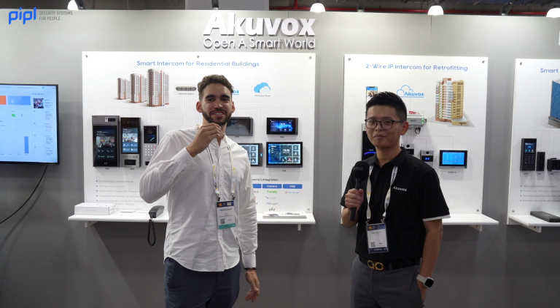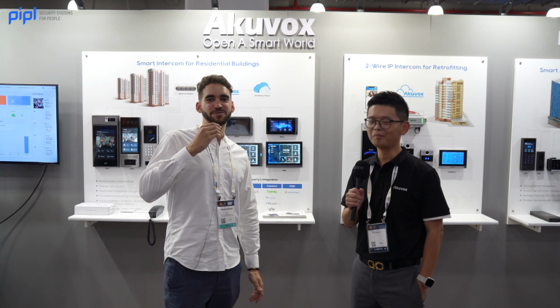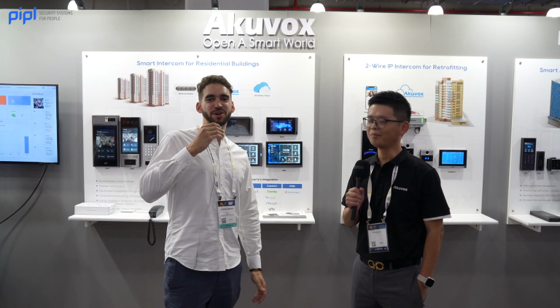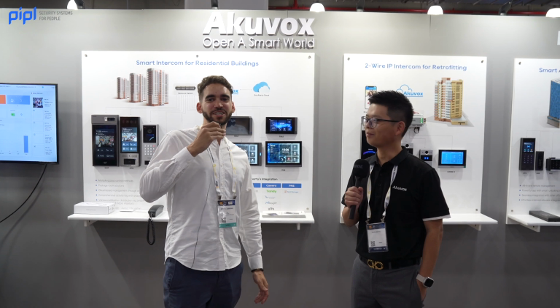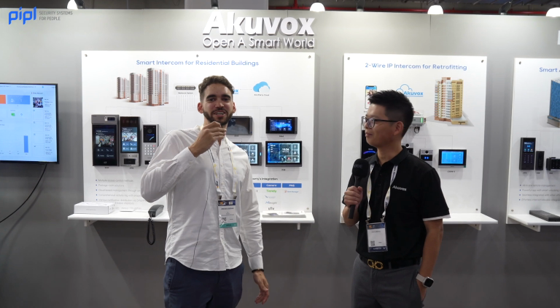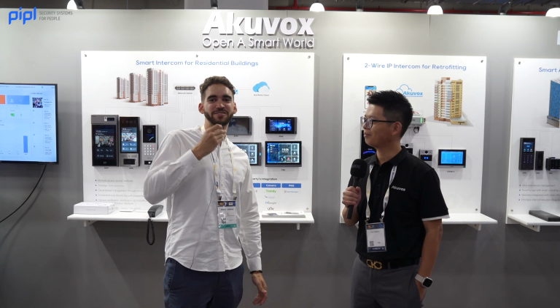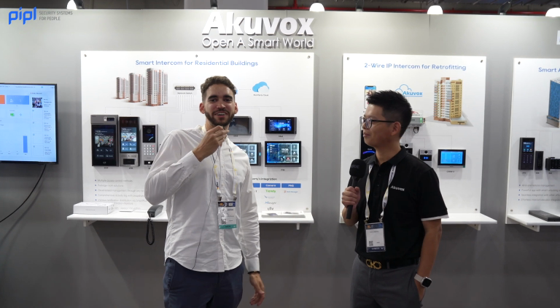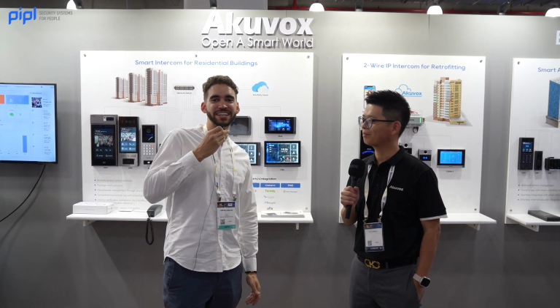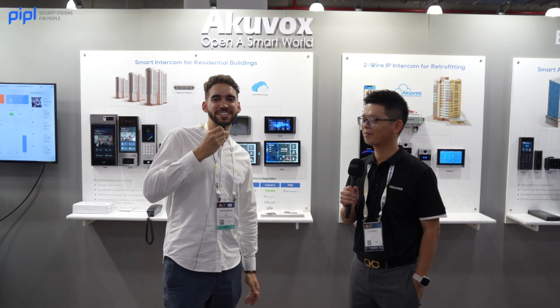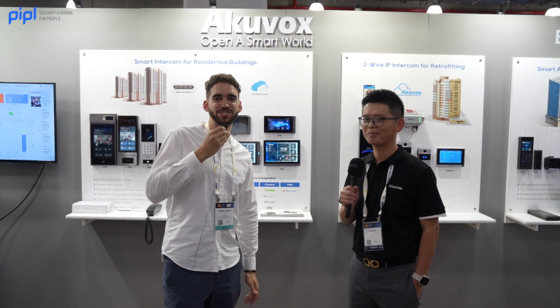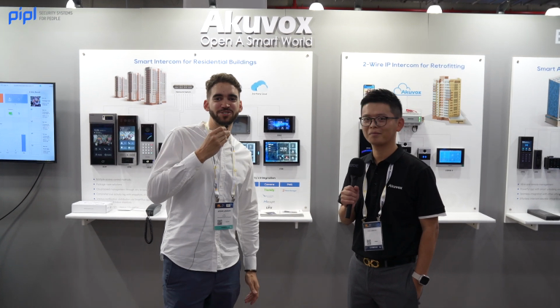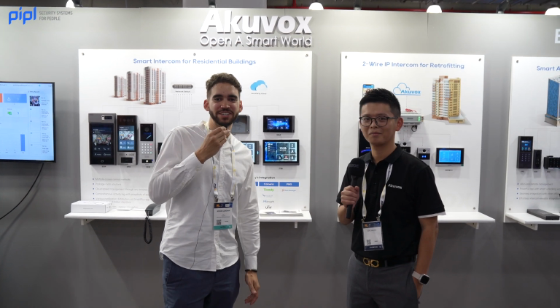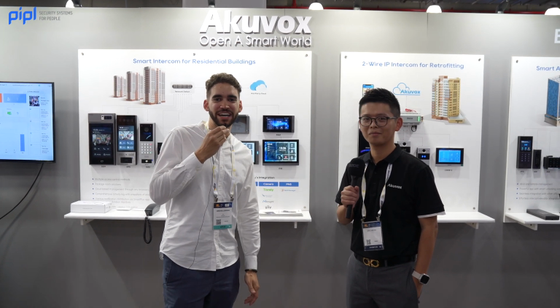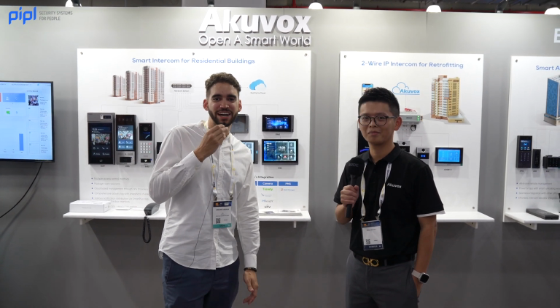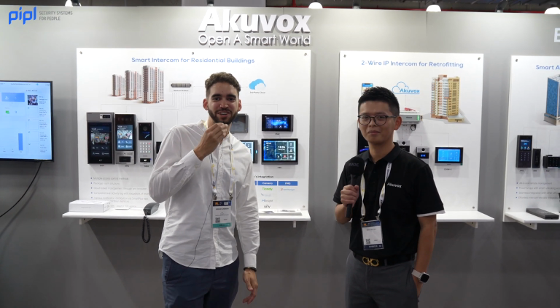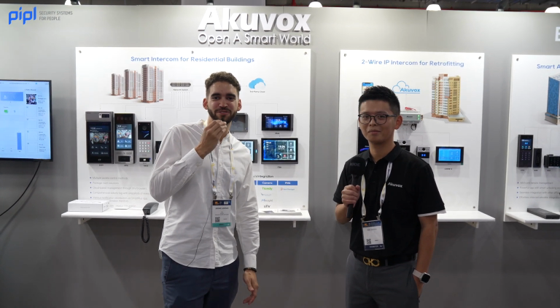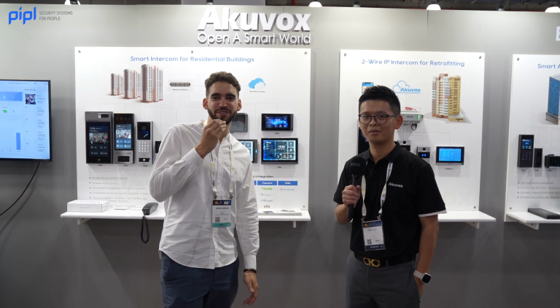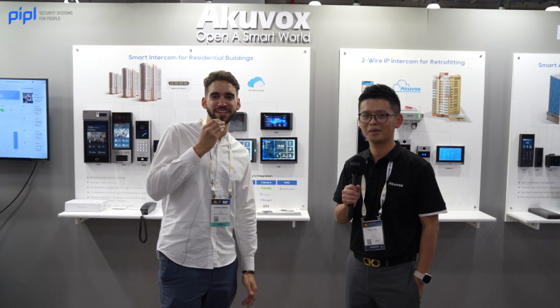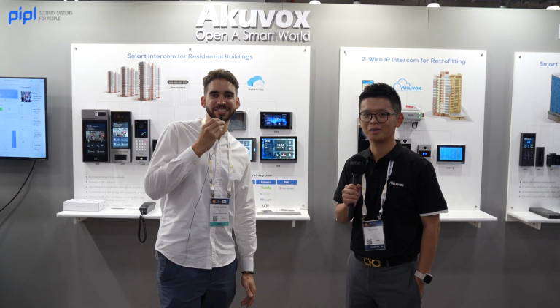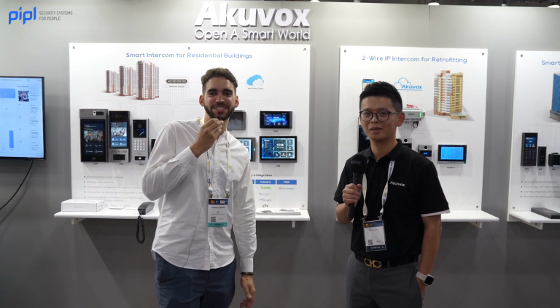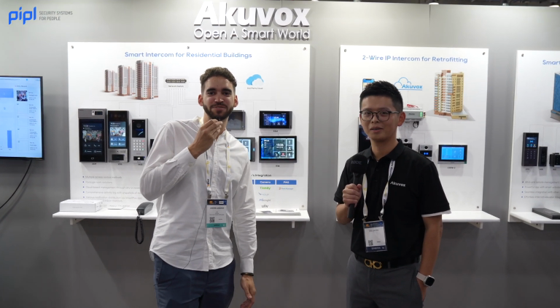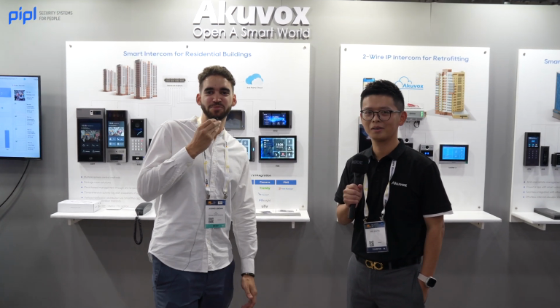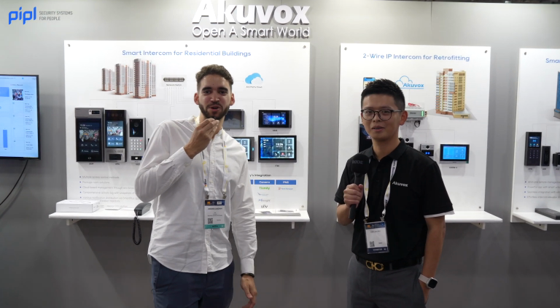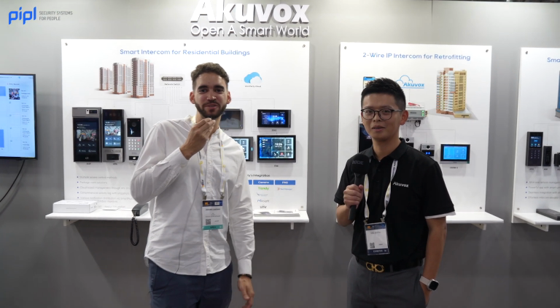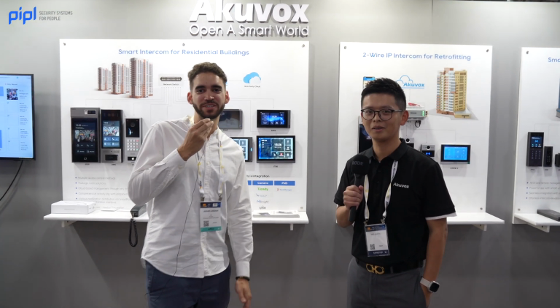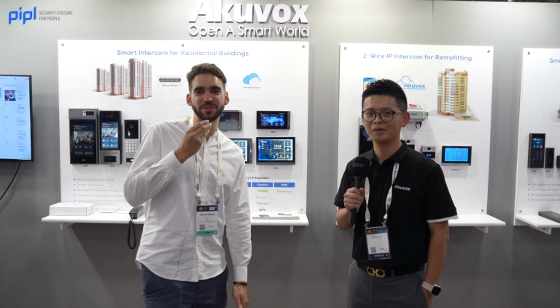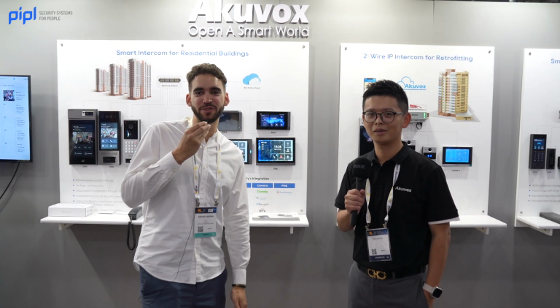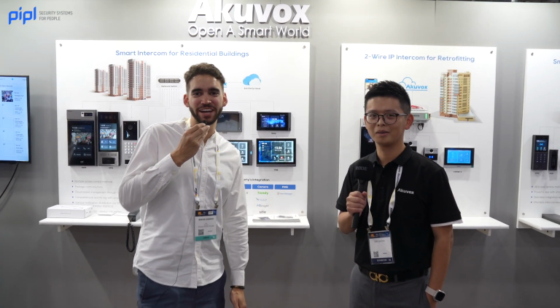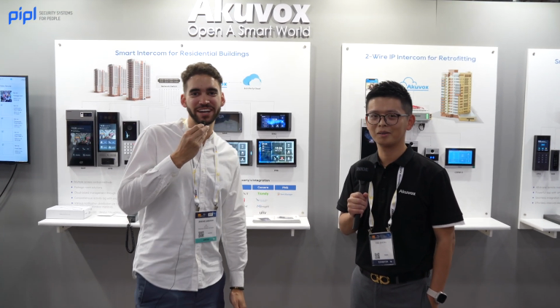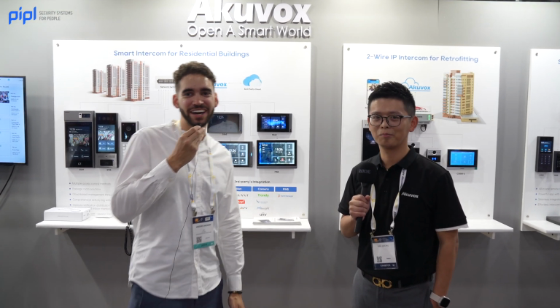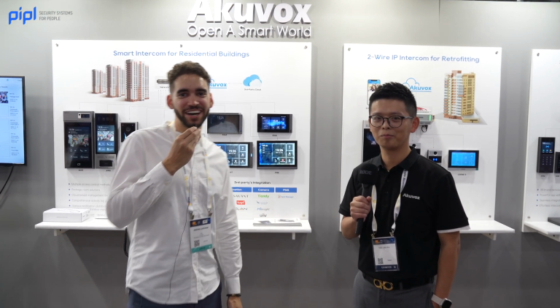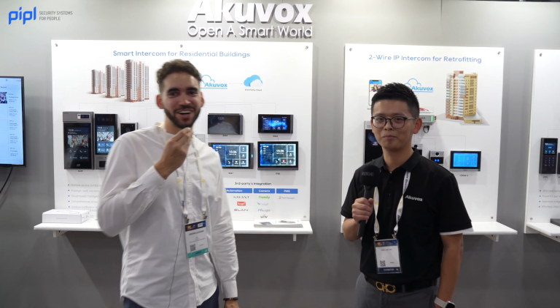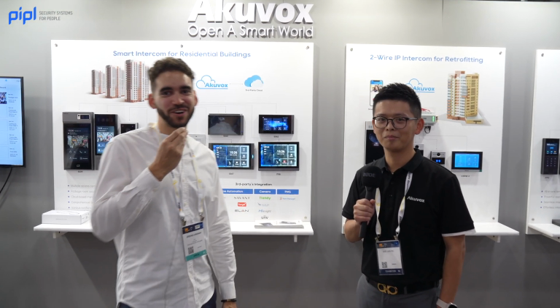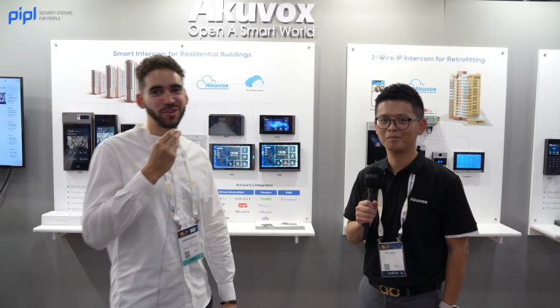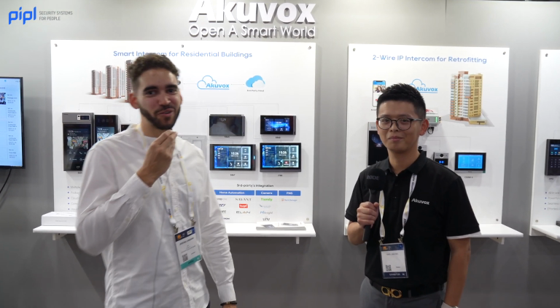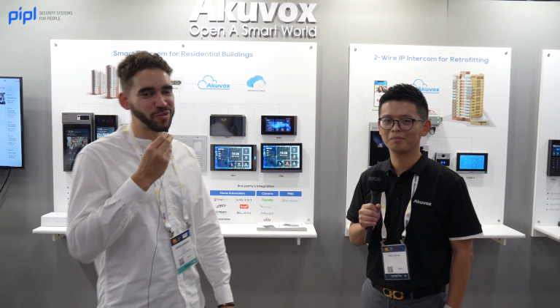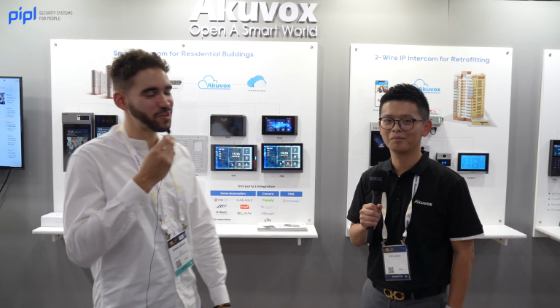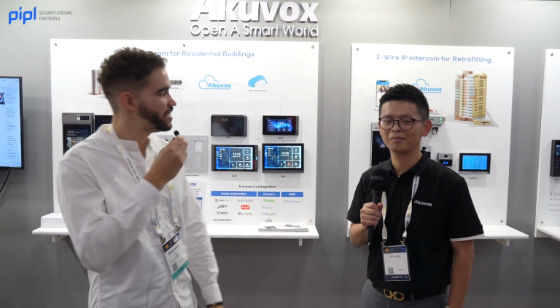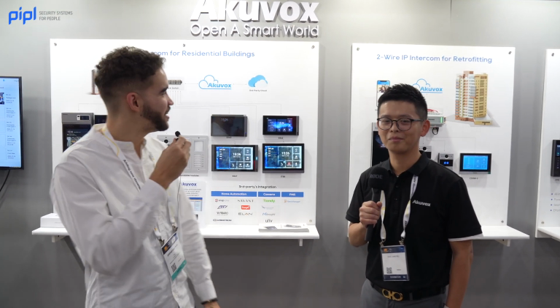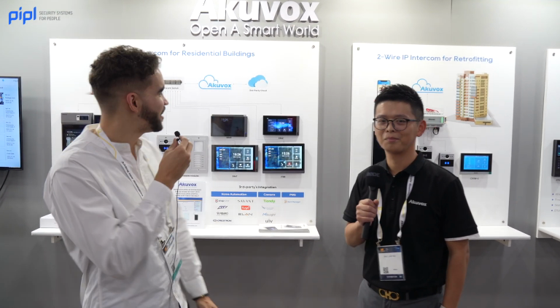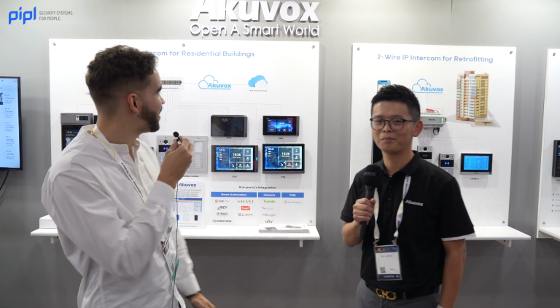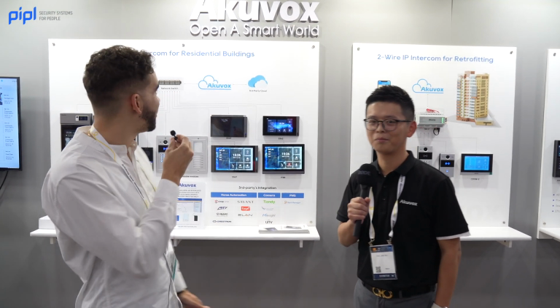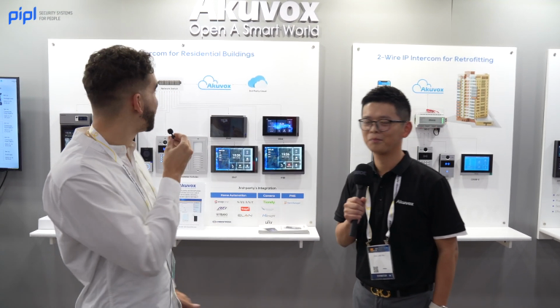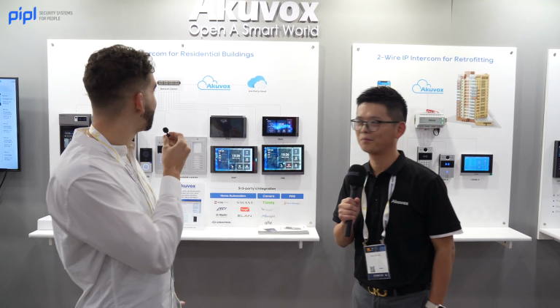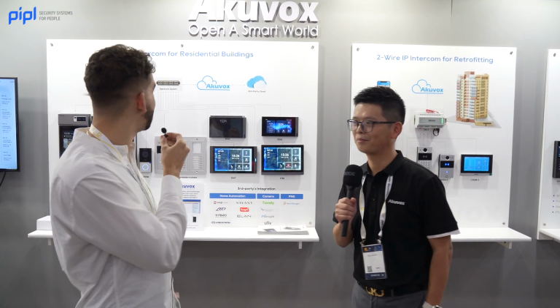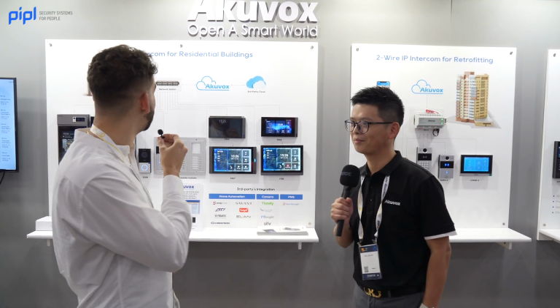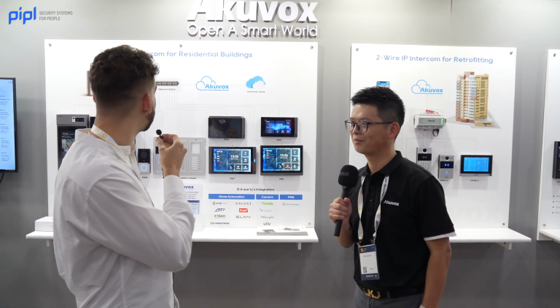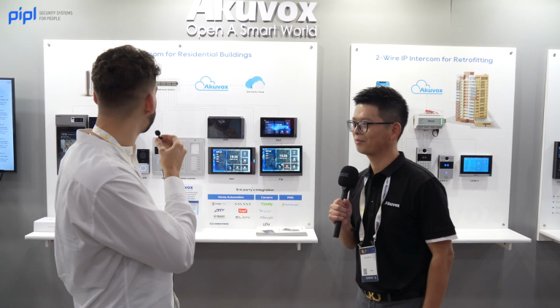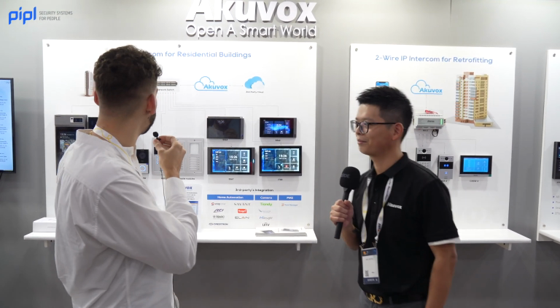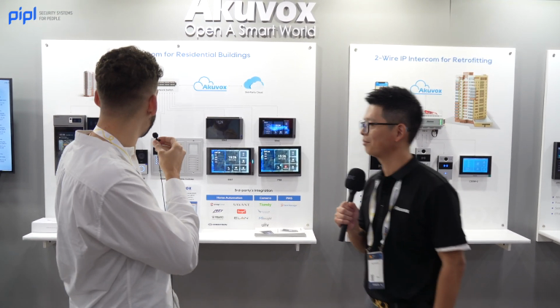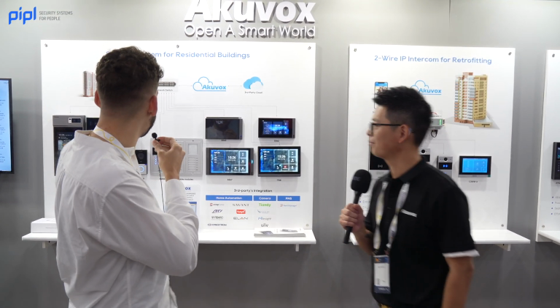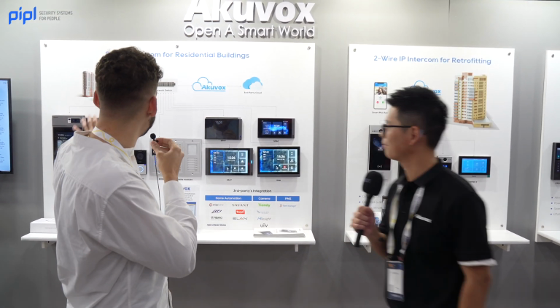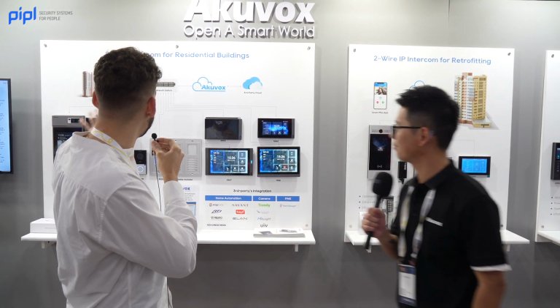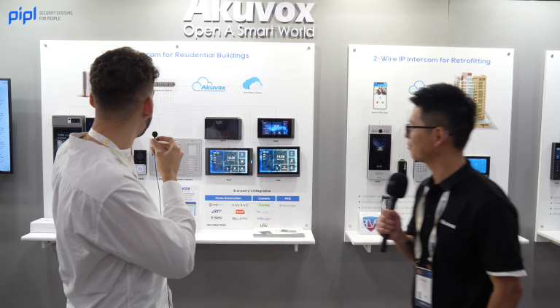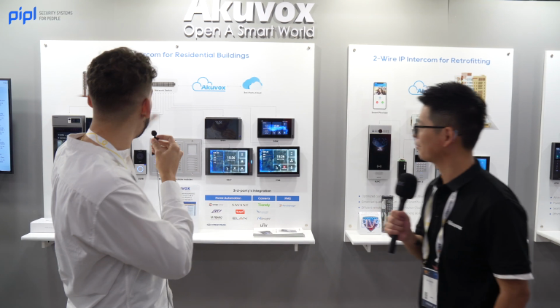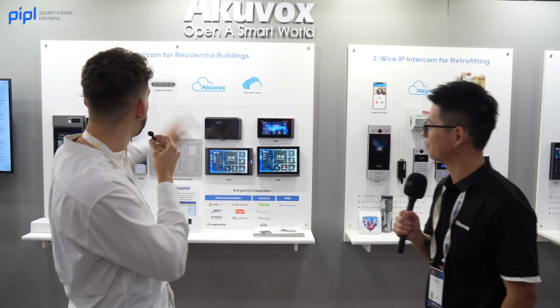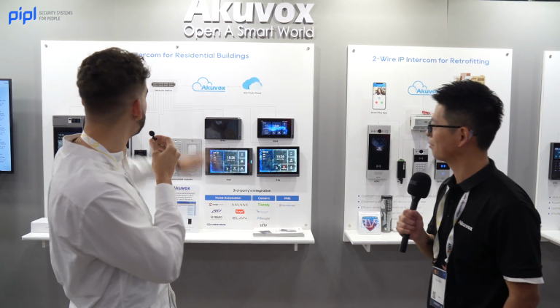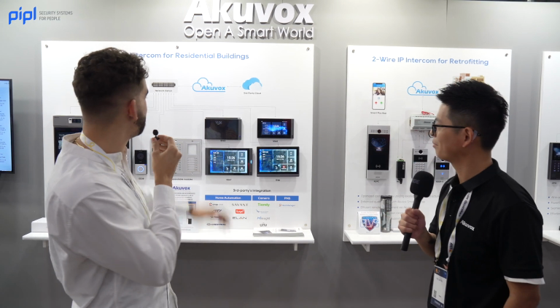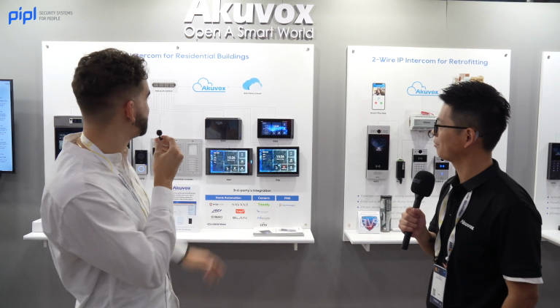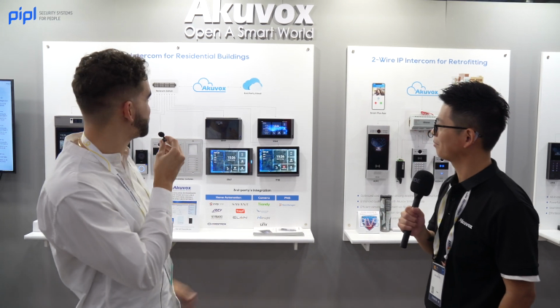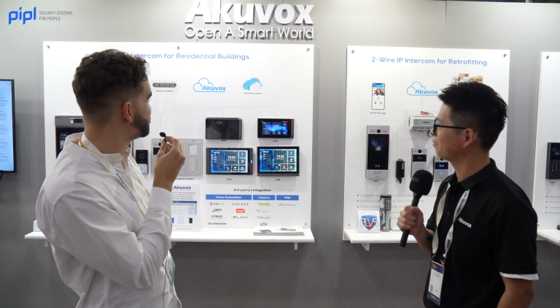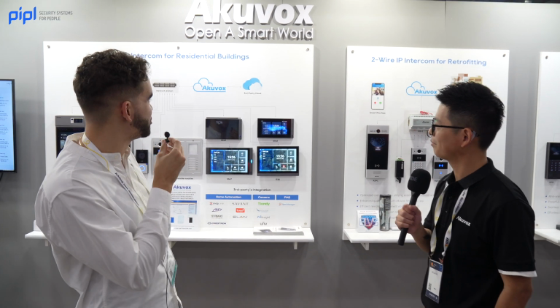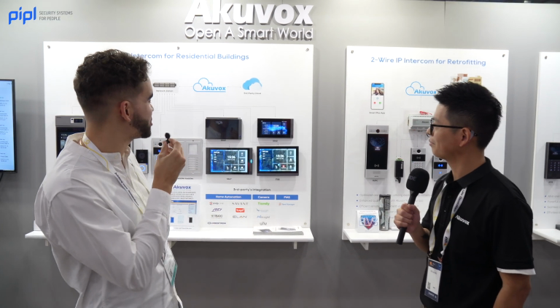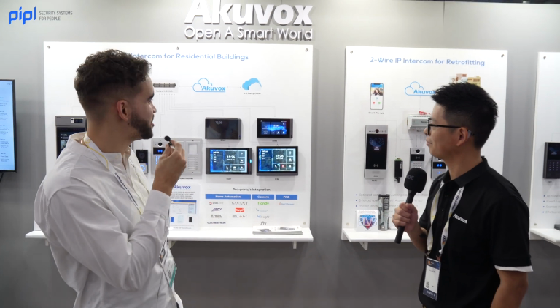Welcome to the Akuvox booth. Right now we are looking at their IP solutions.